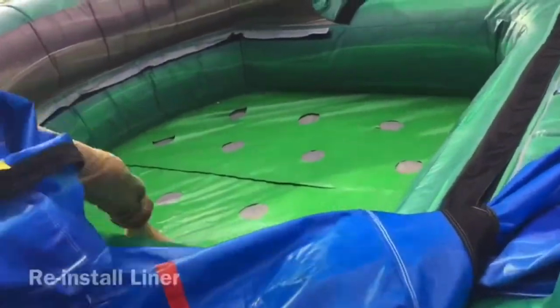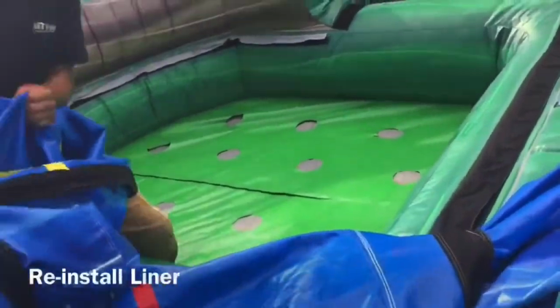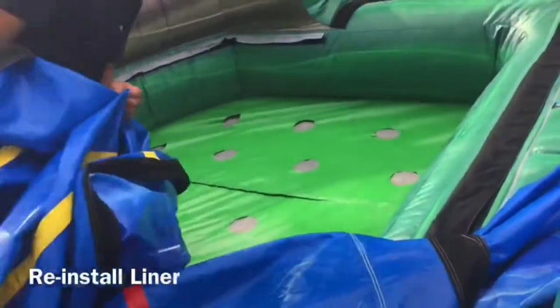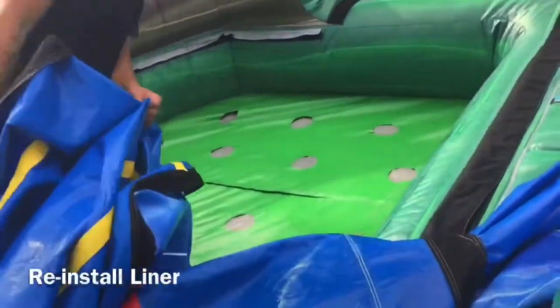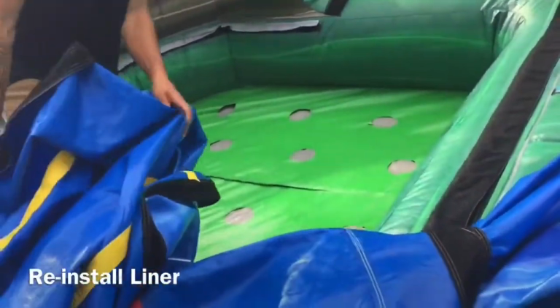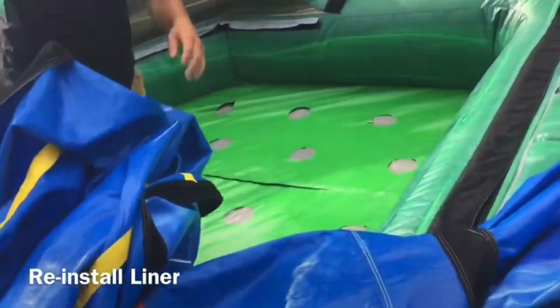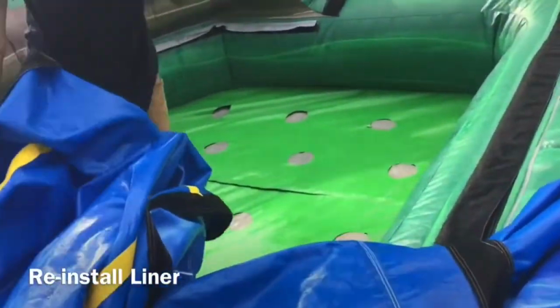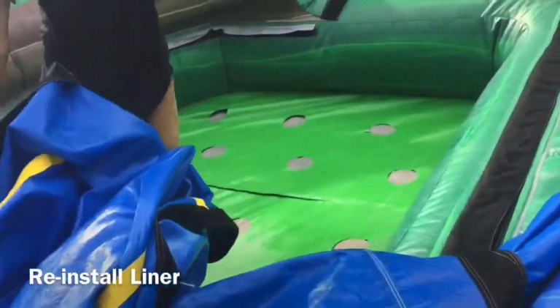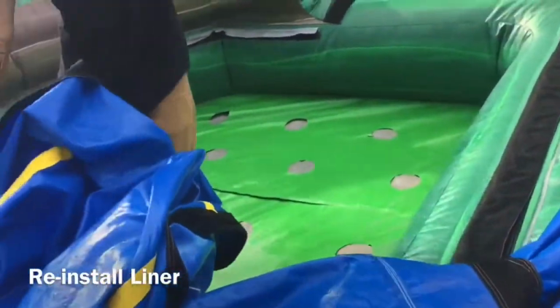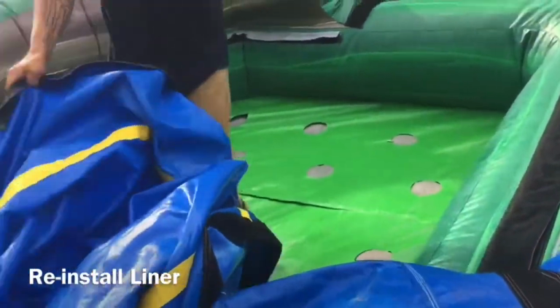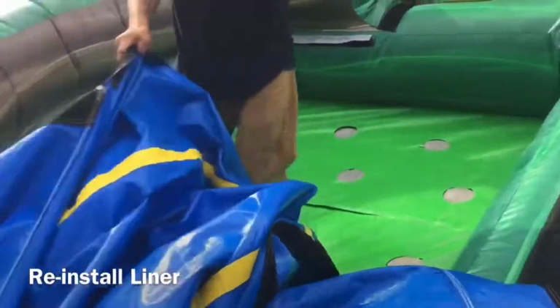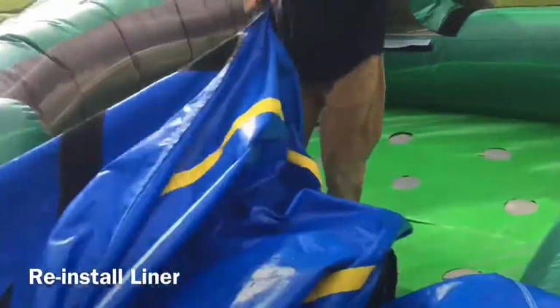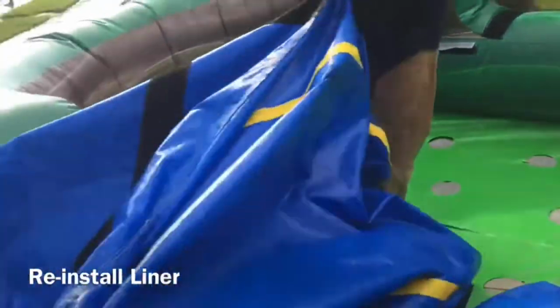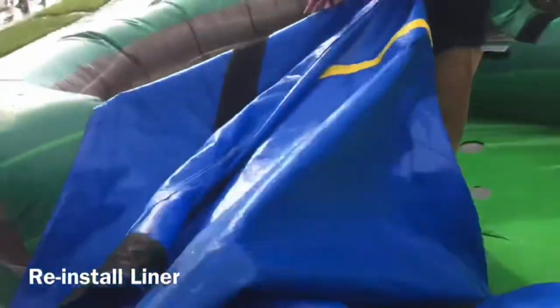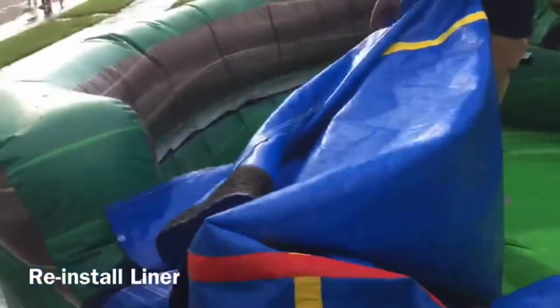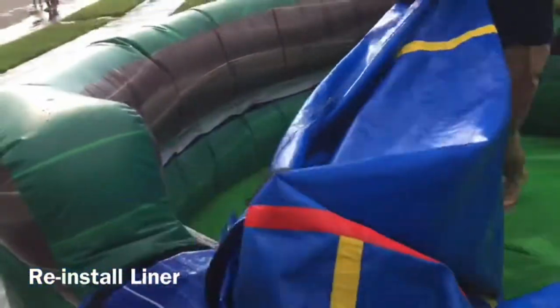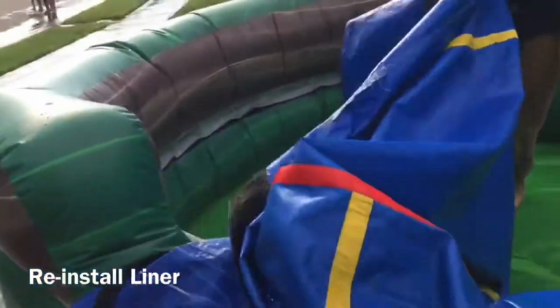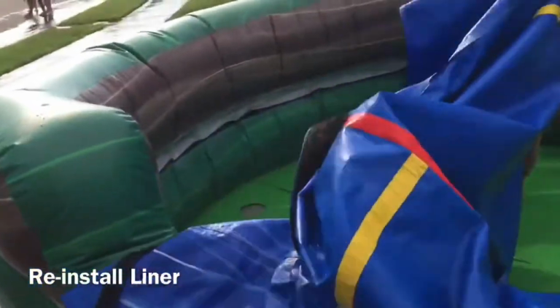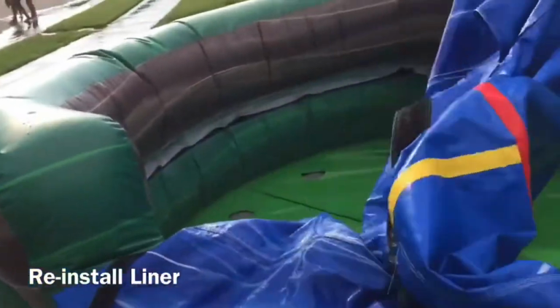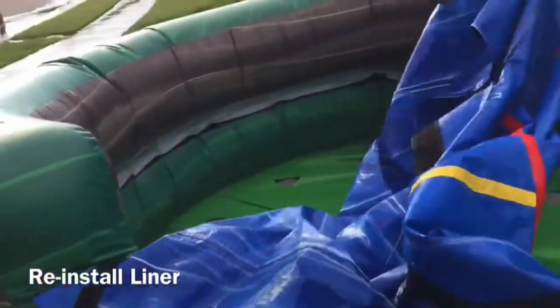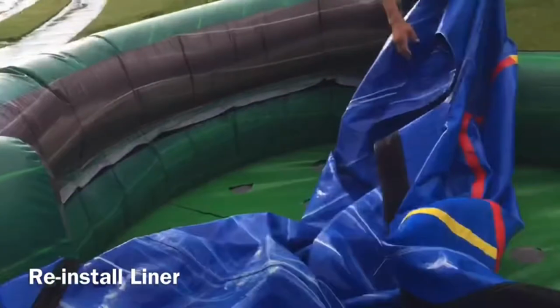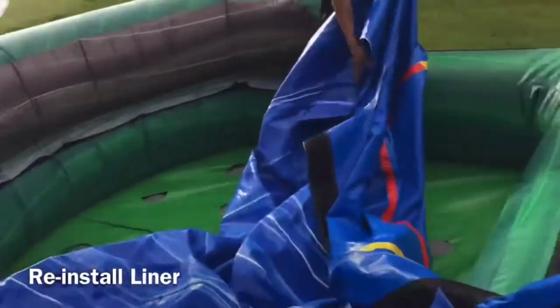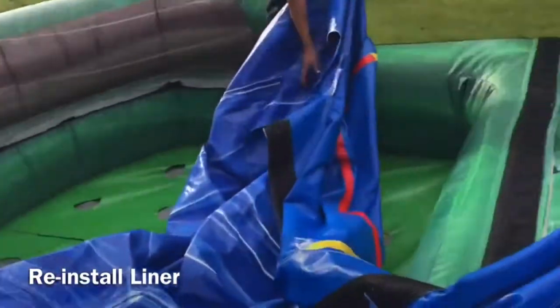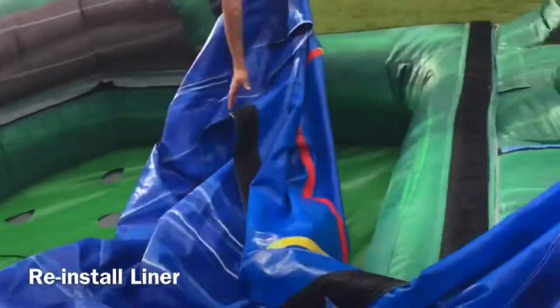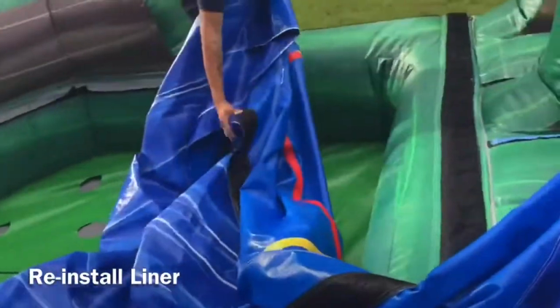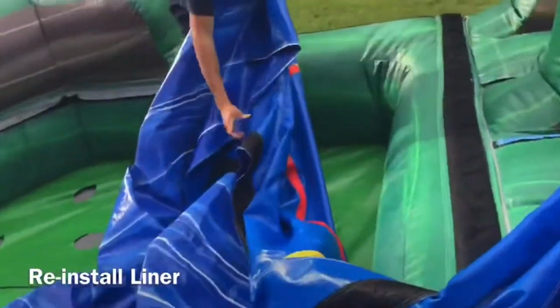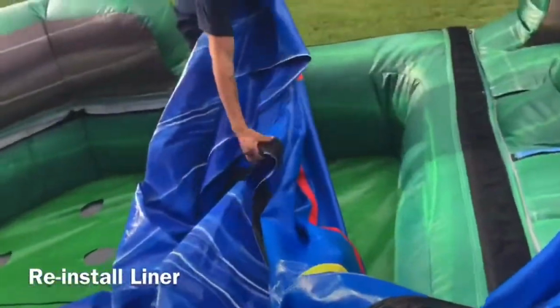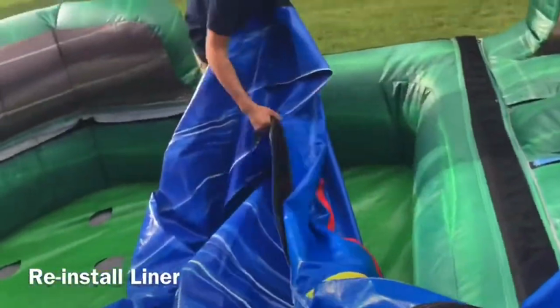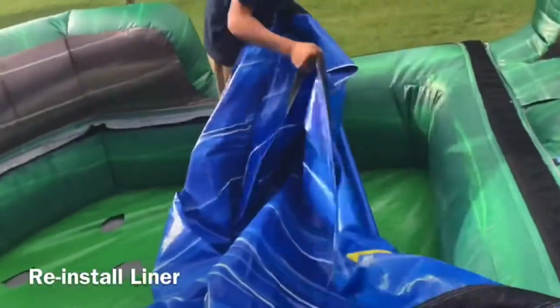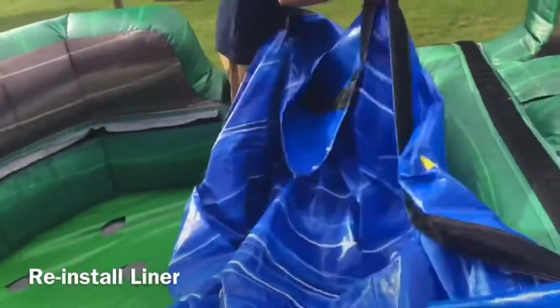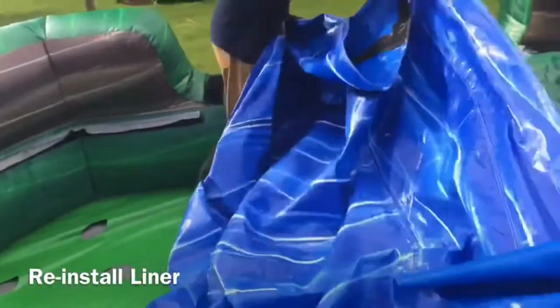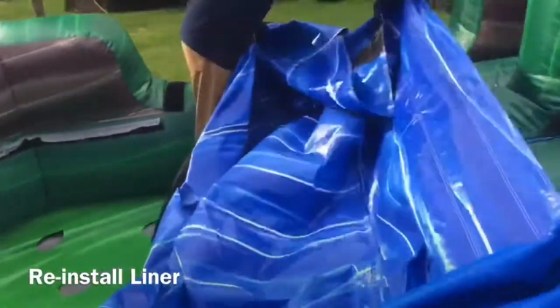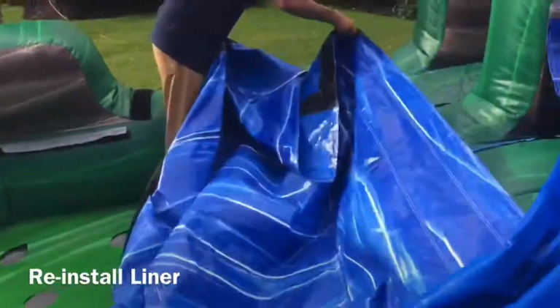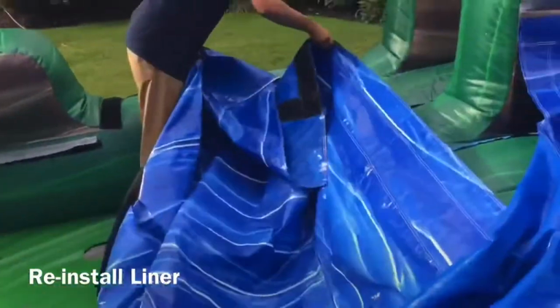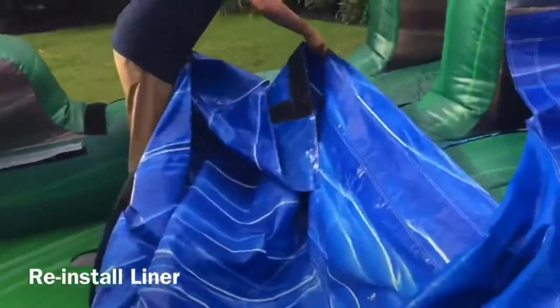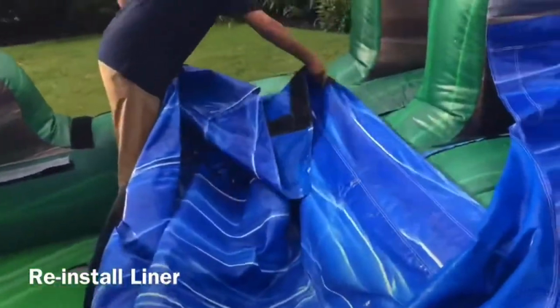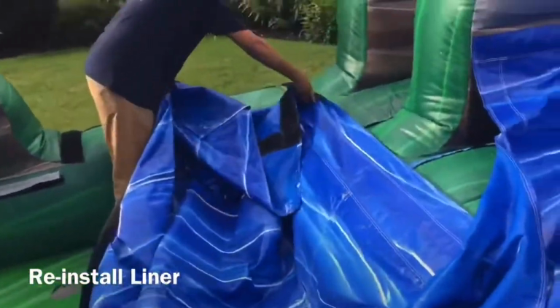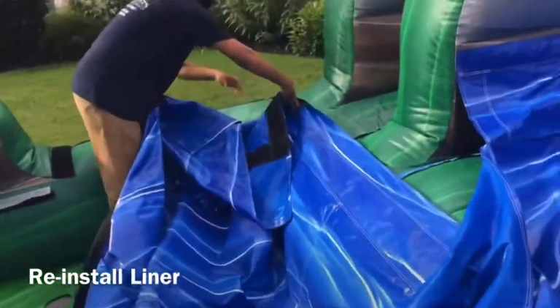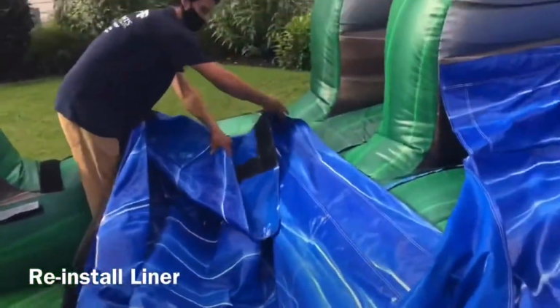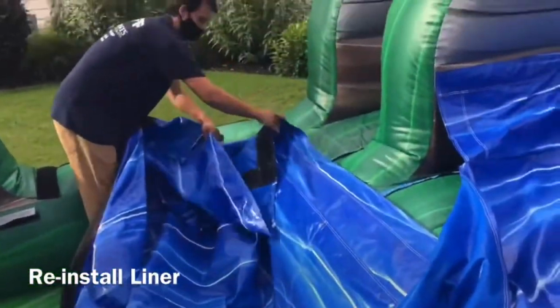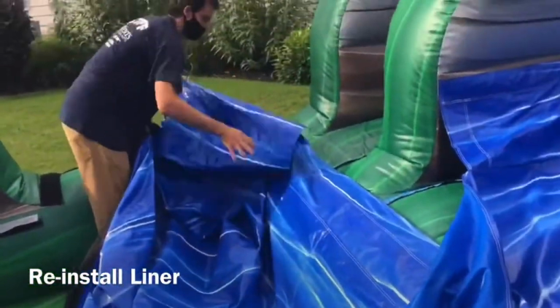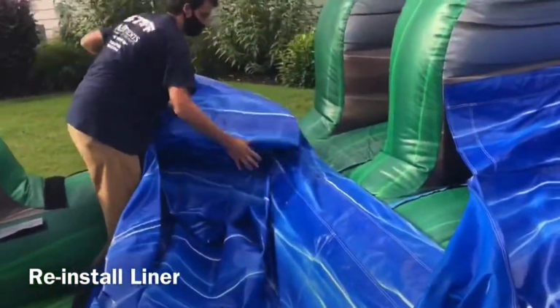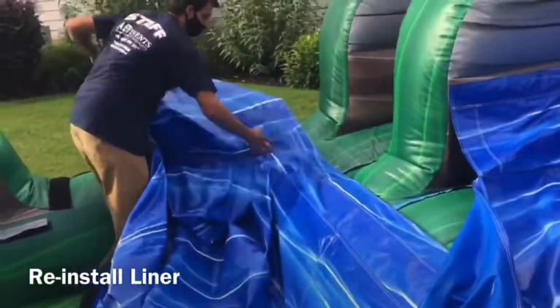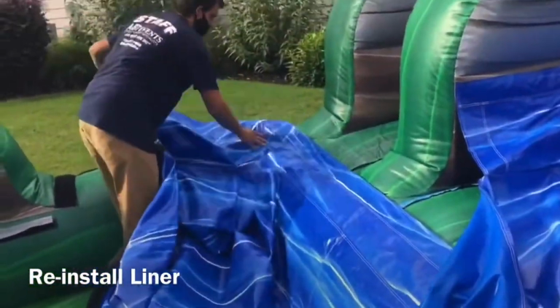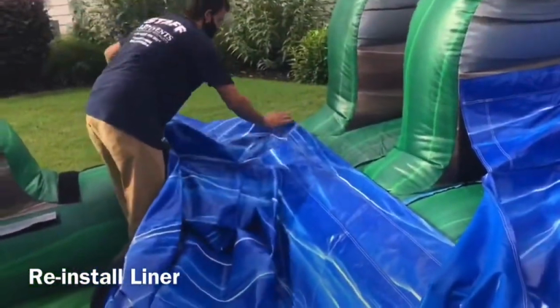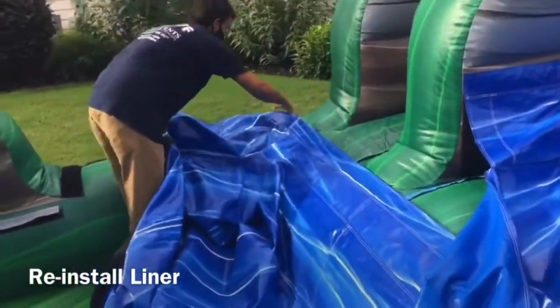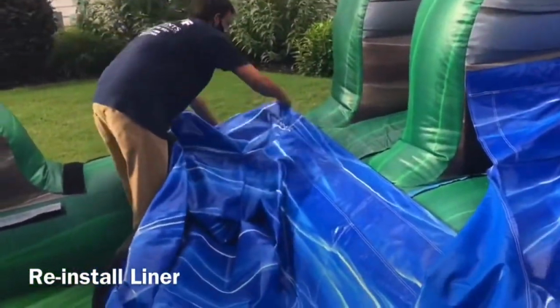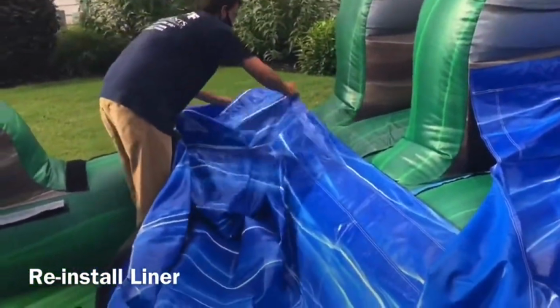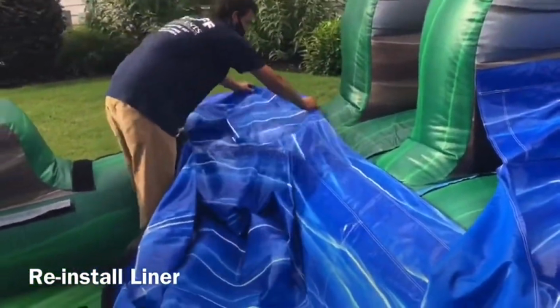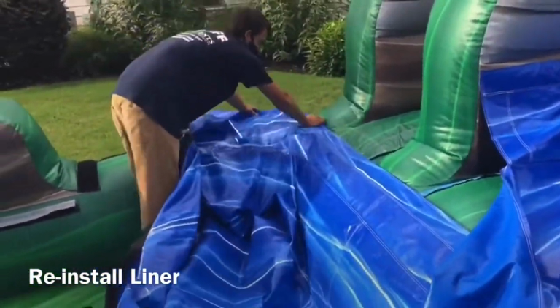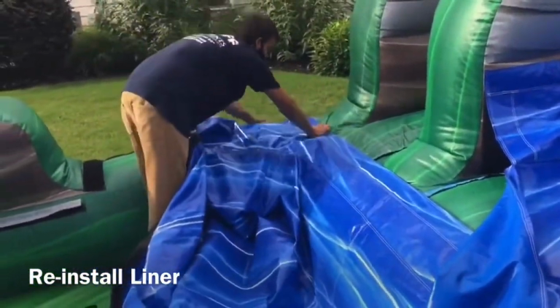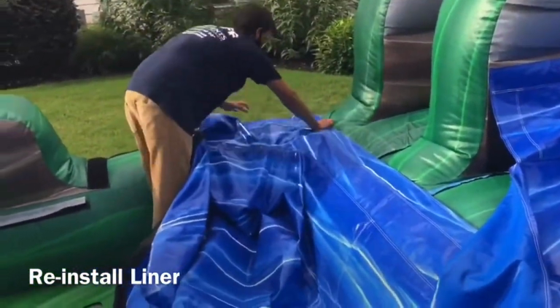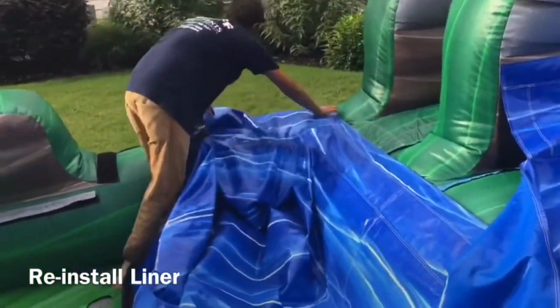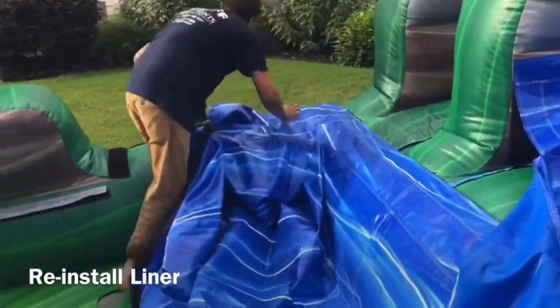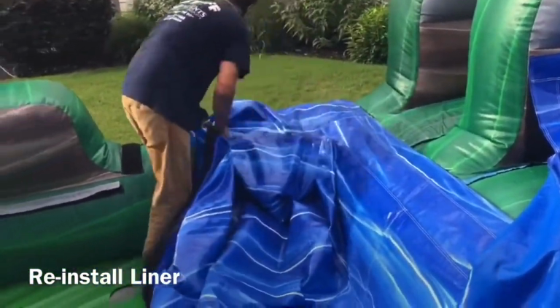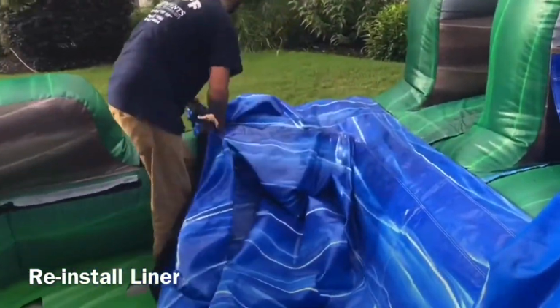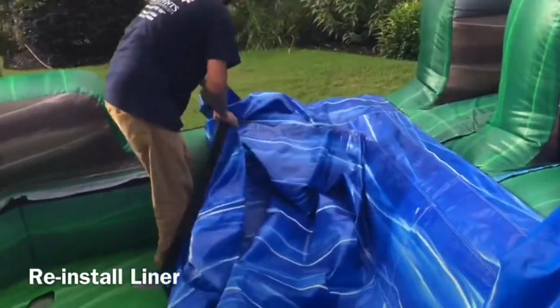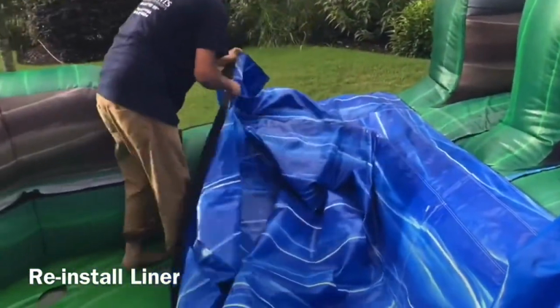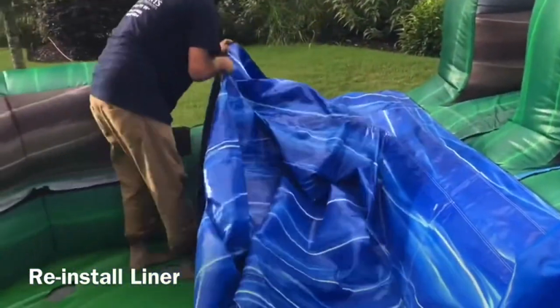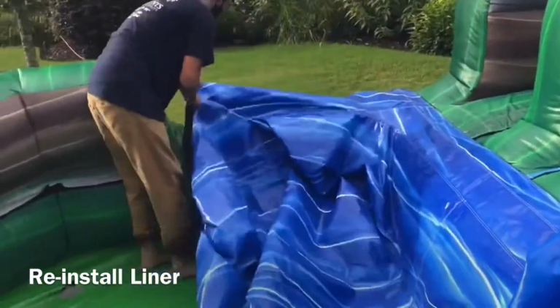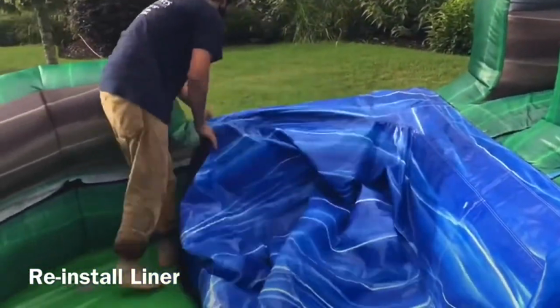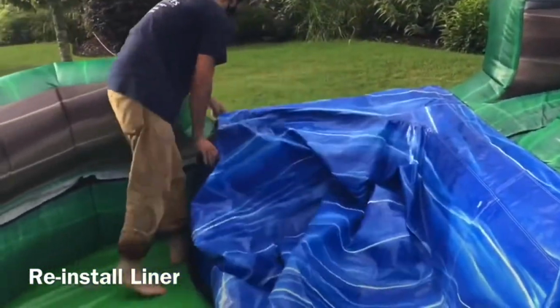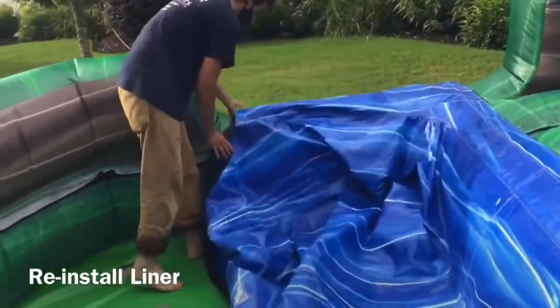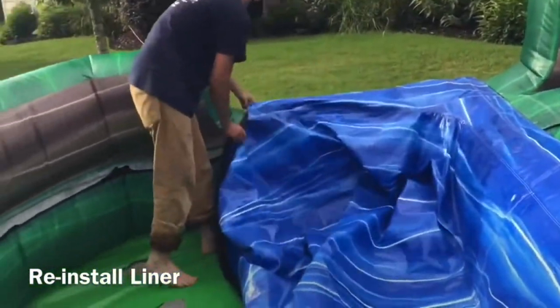Once the pool is fully drained, you can reinstall the liner. Use the Velcro on the unit as a guideline to reinstall.